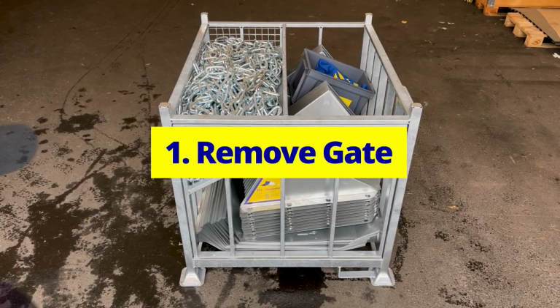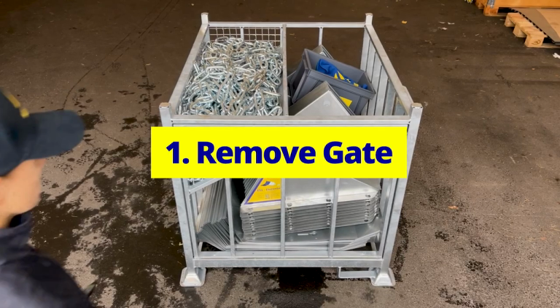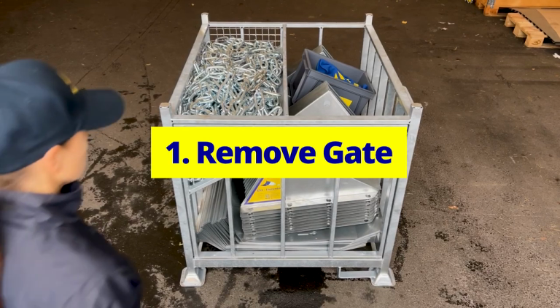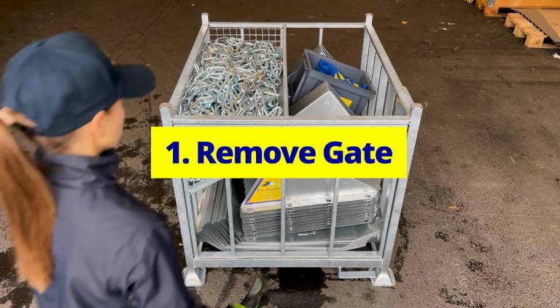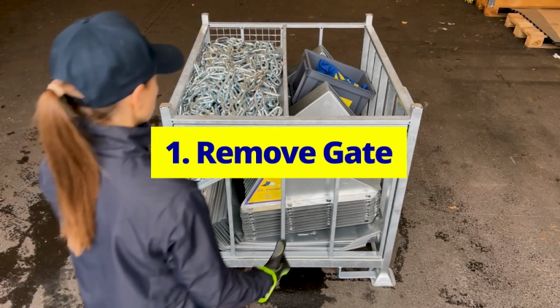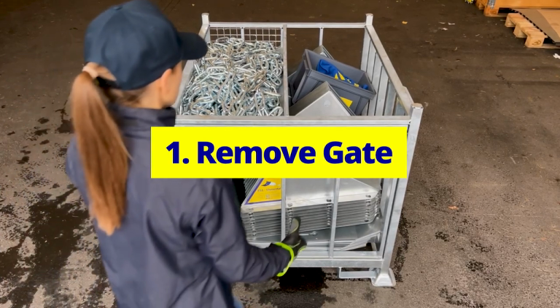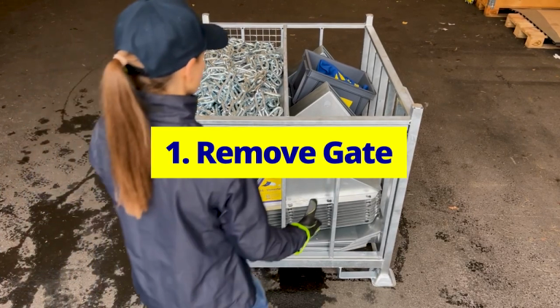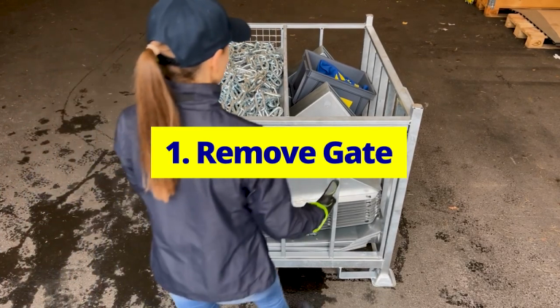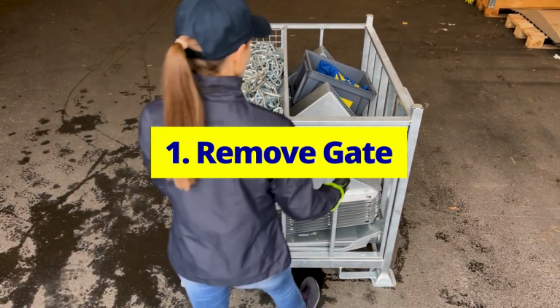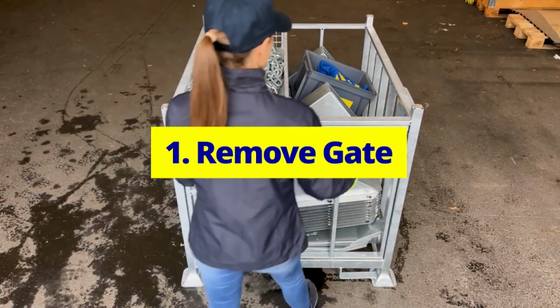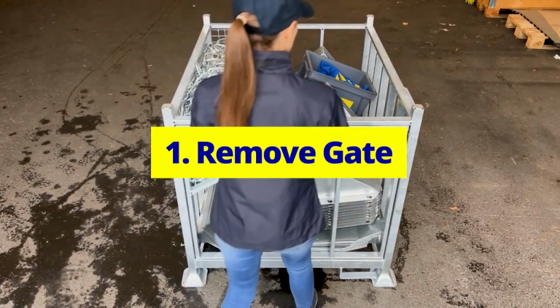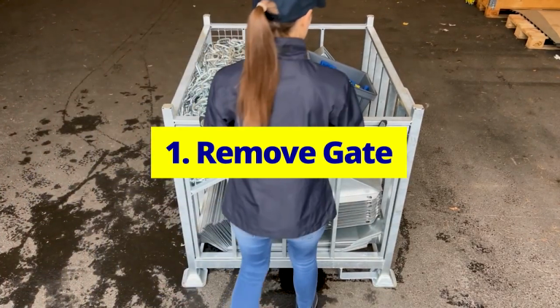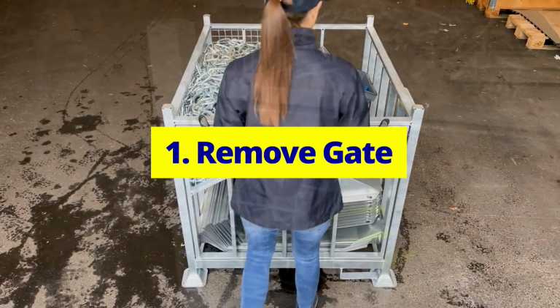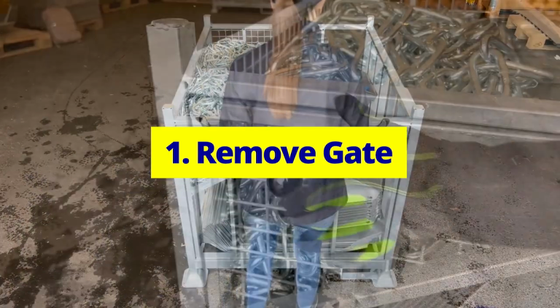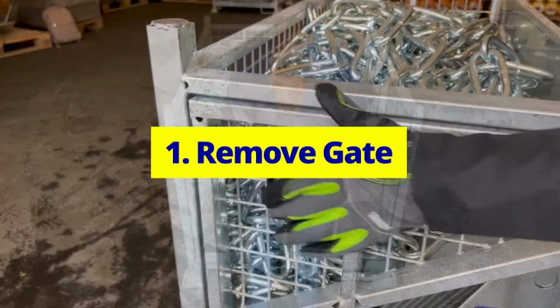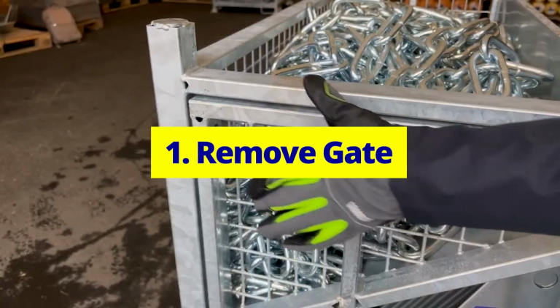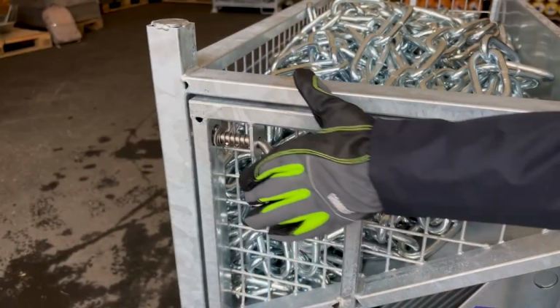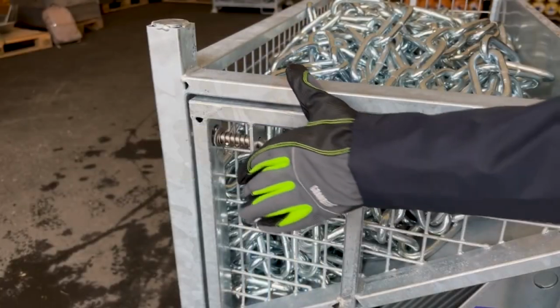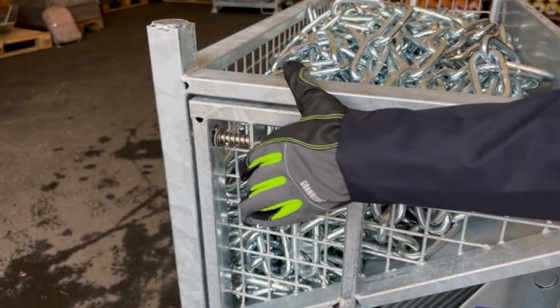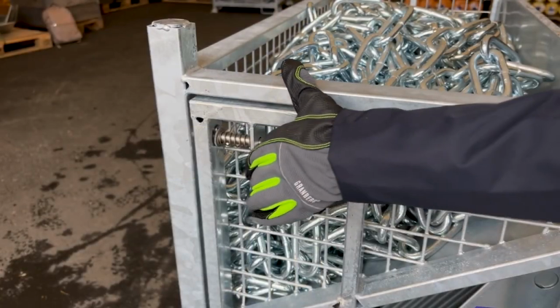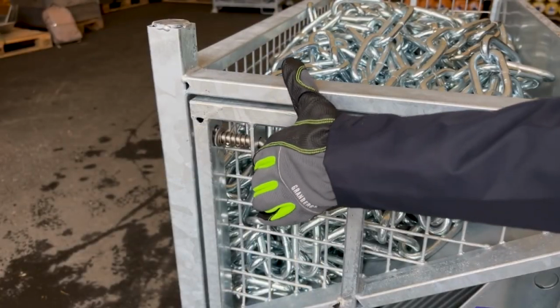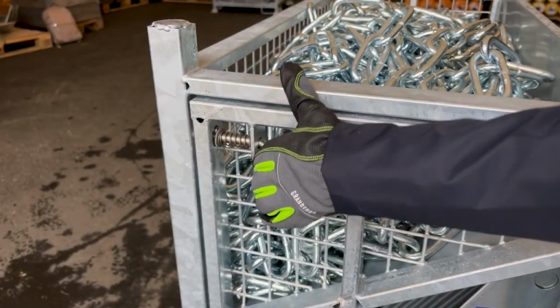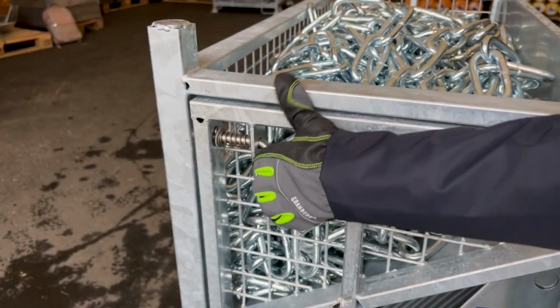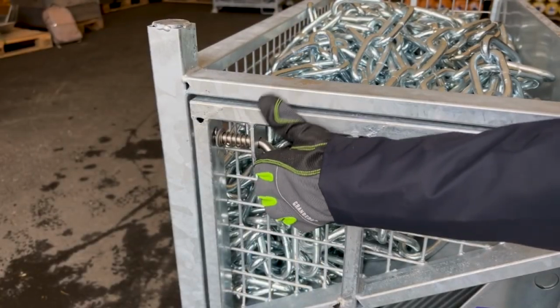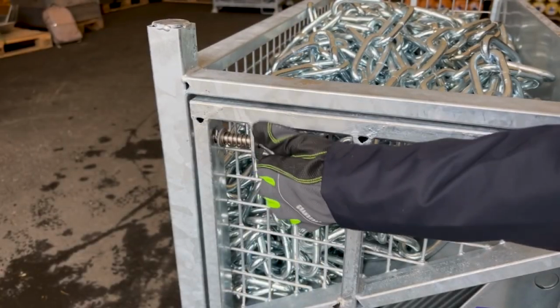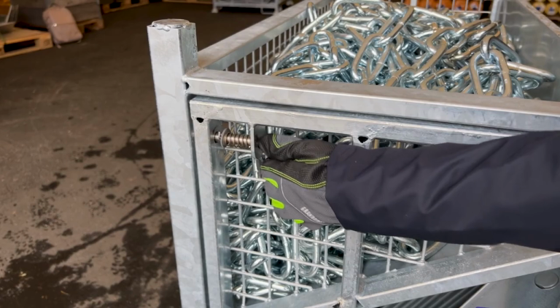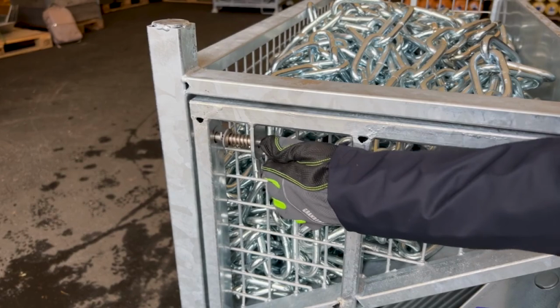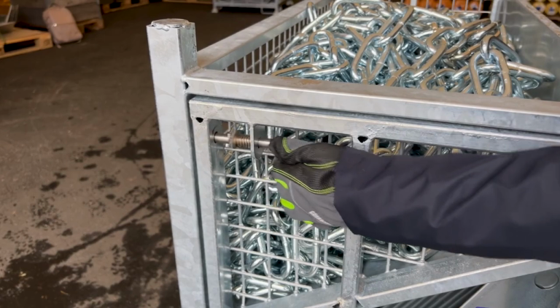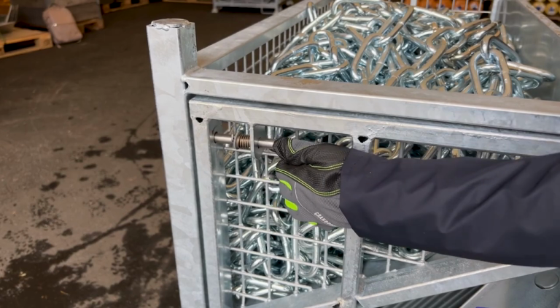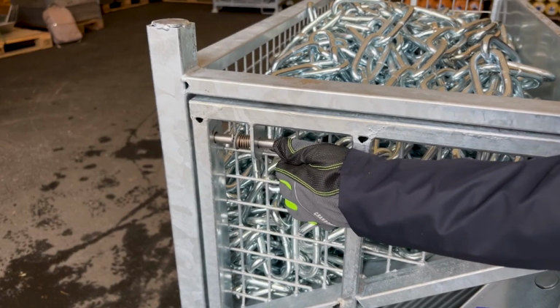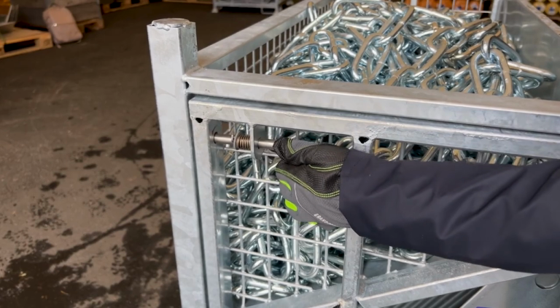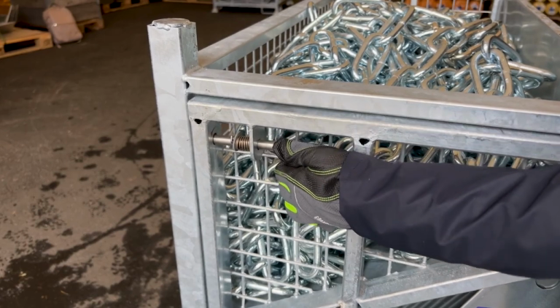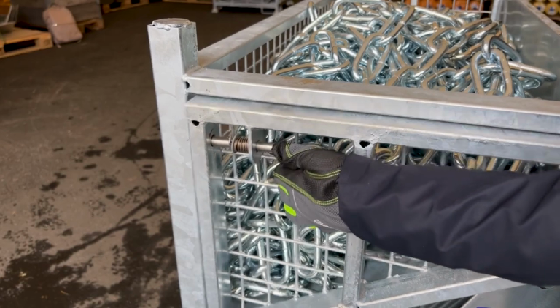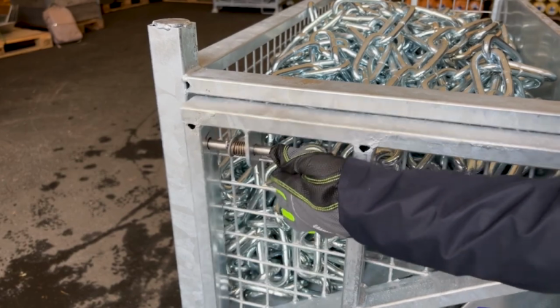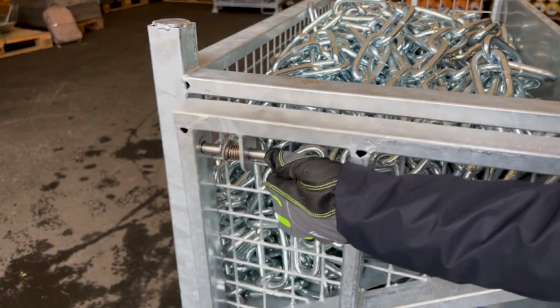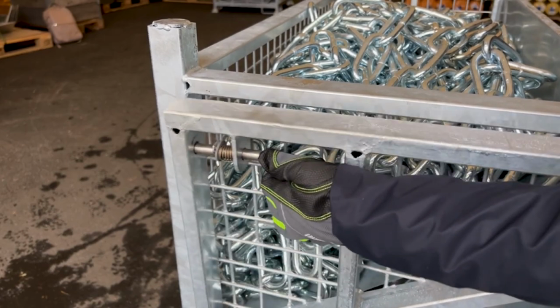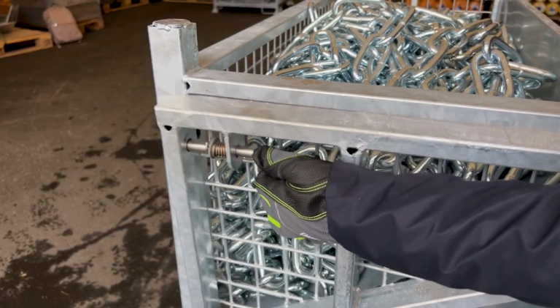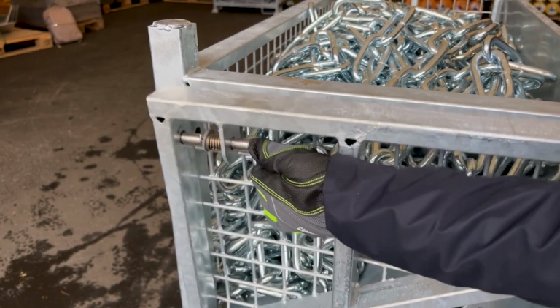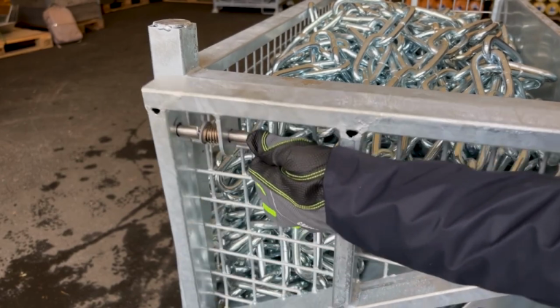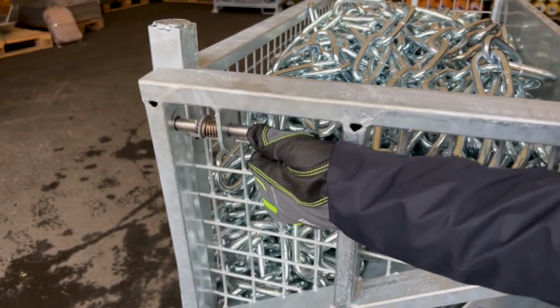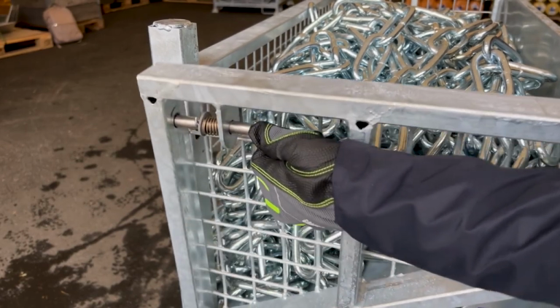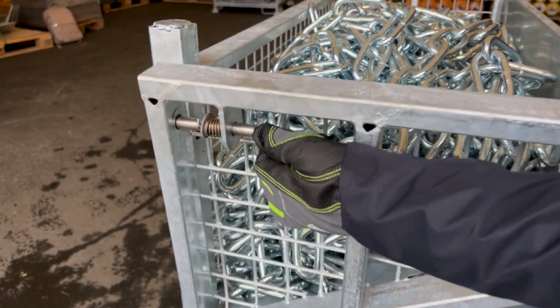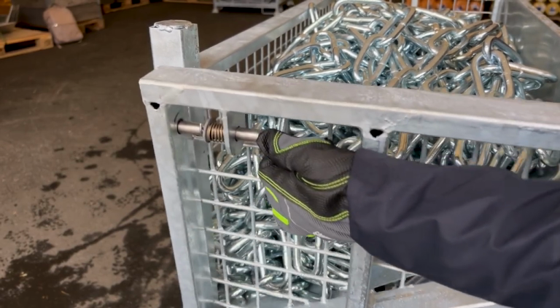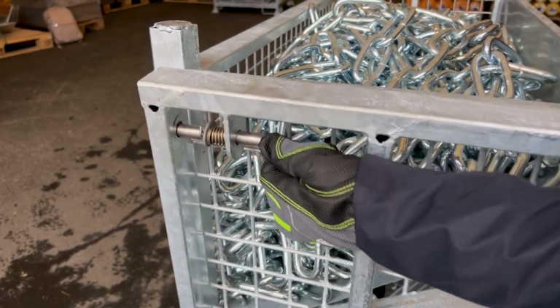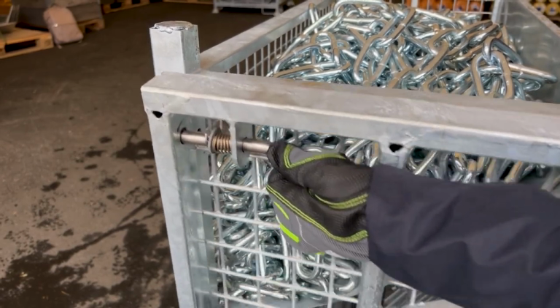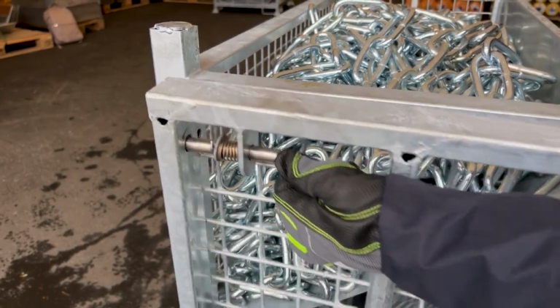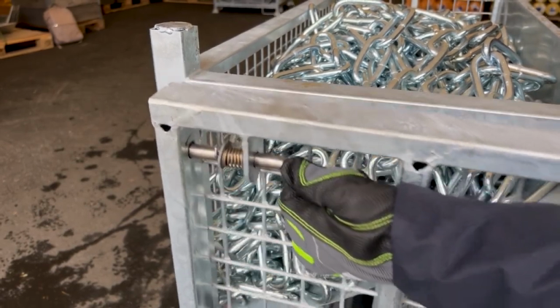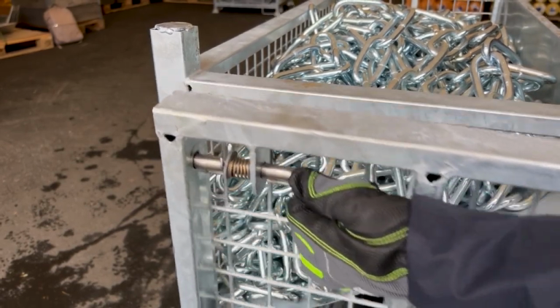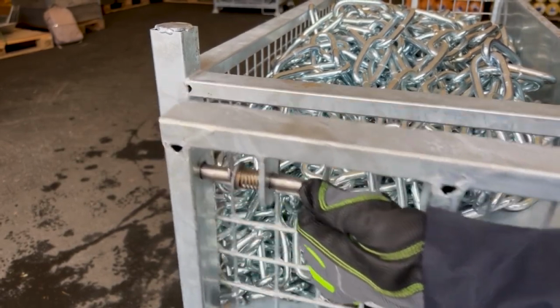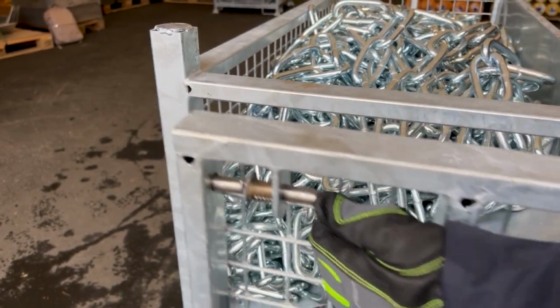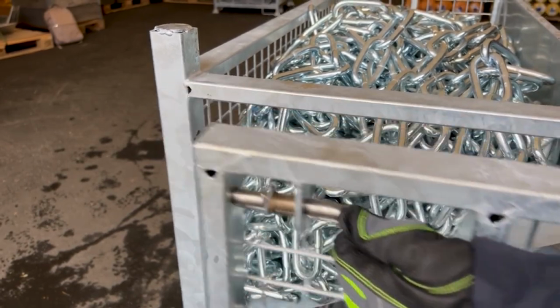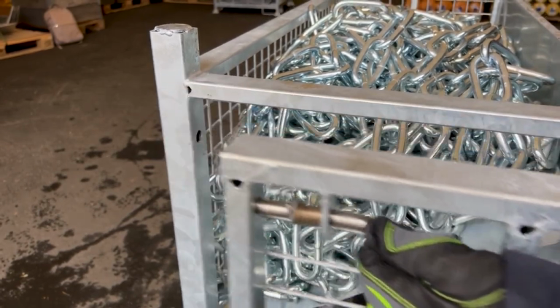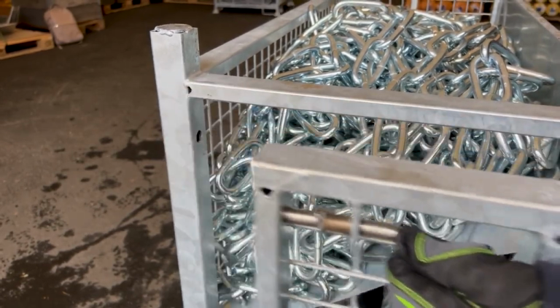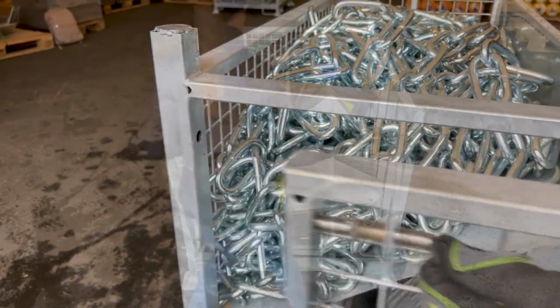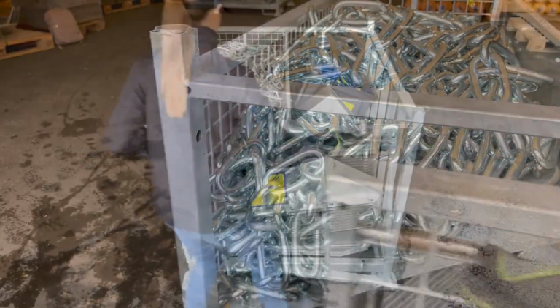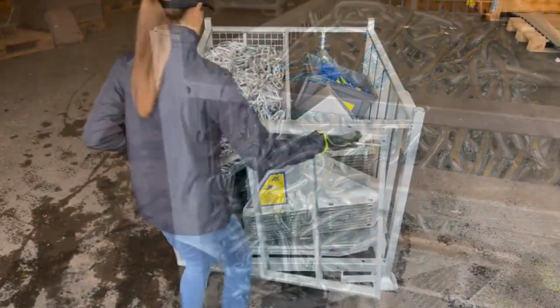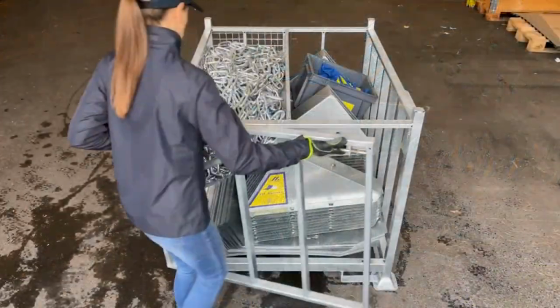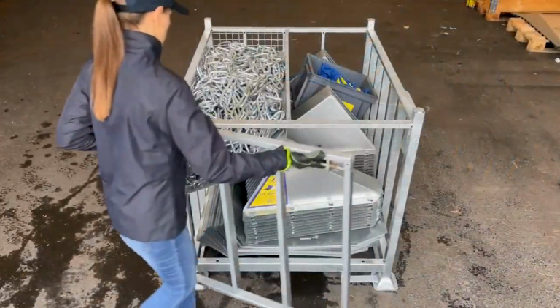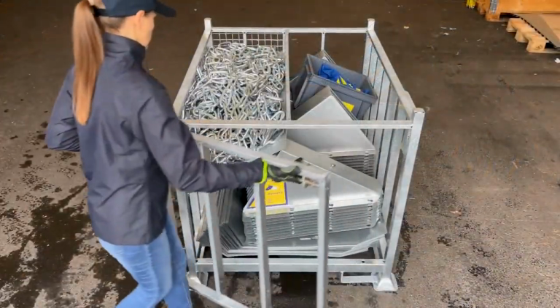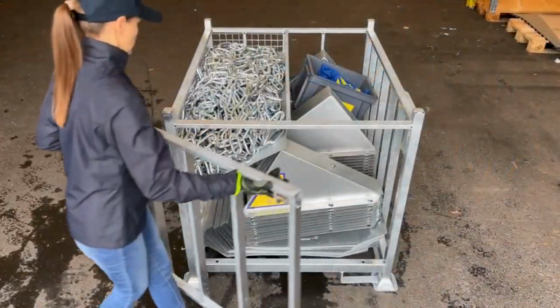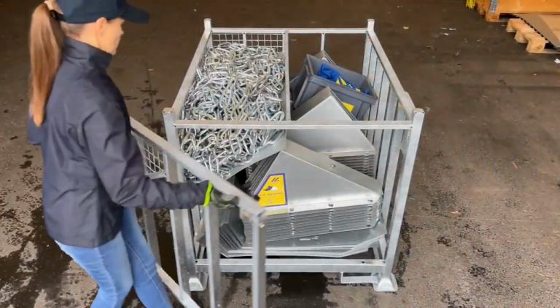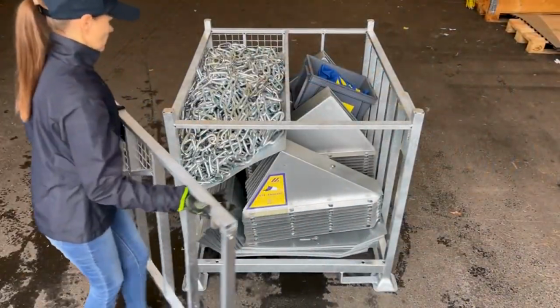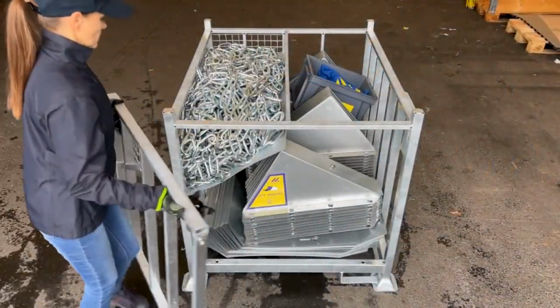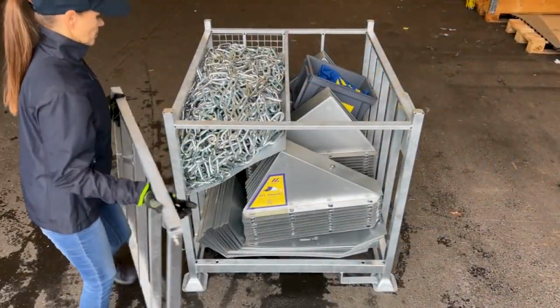Remove gate. Grasp the black knobs and pull them towards each other, then tilt the gate outward from the top and lift it away.